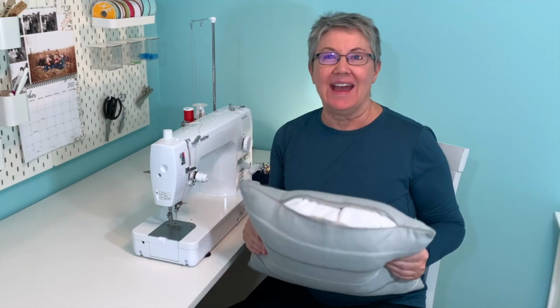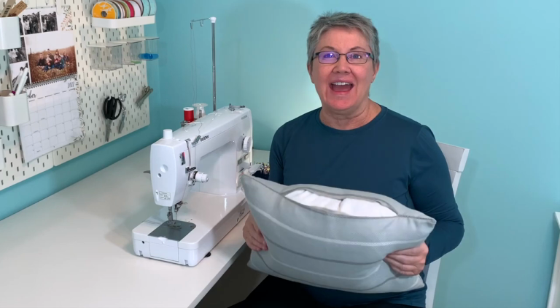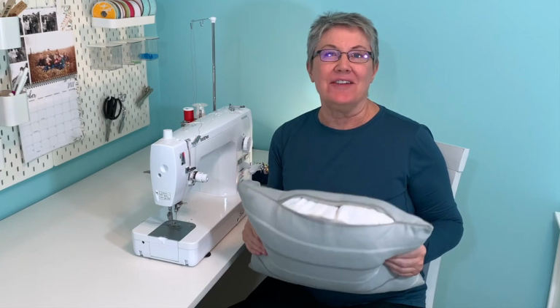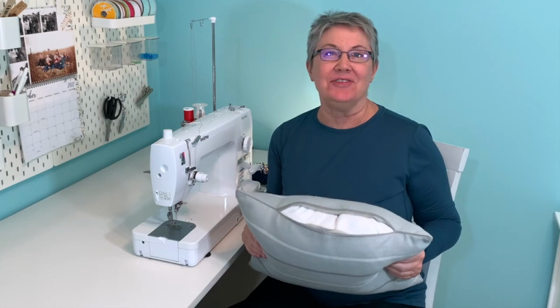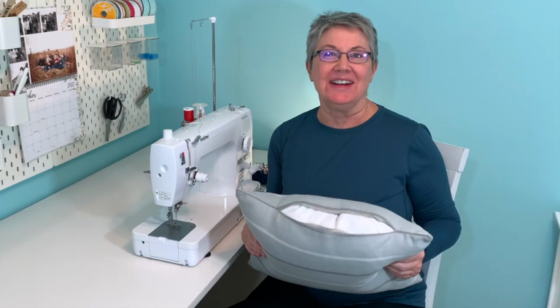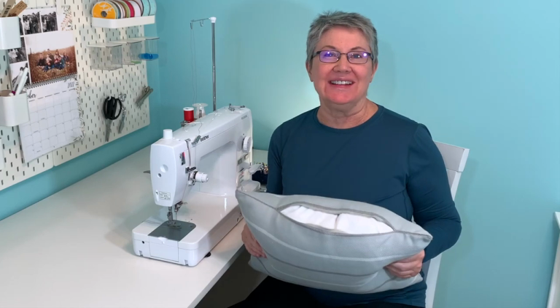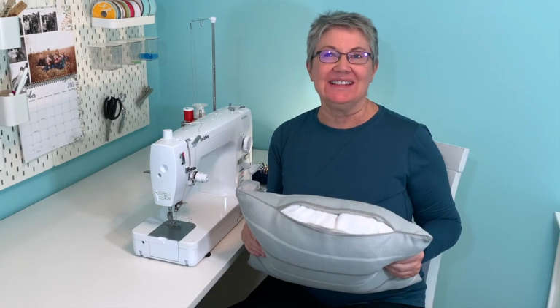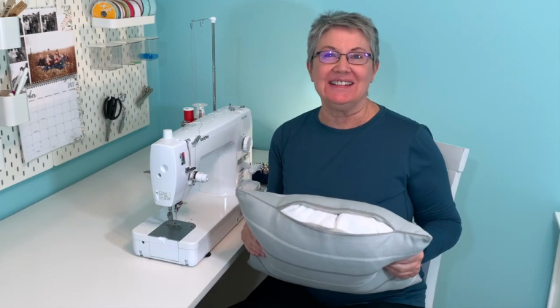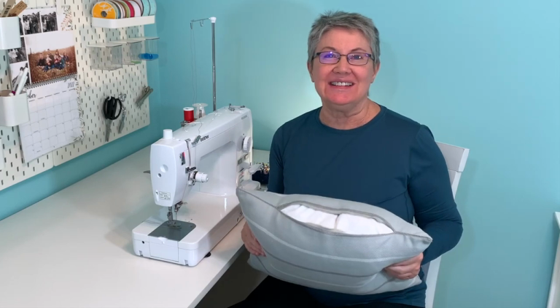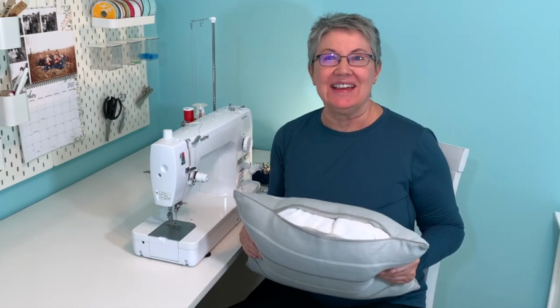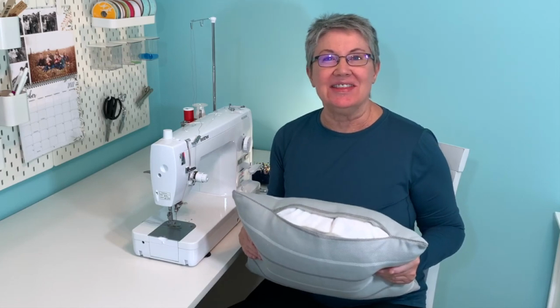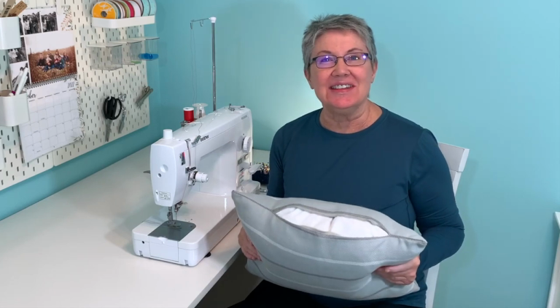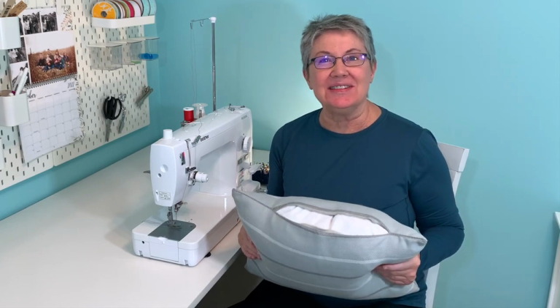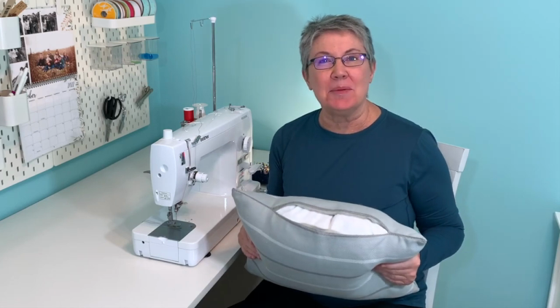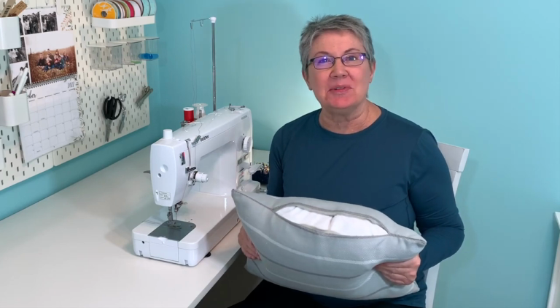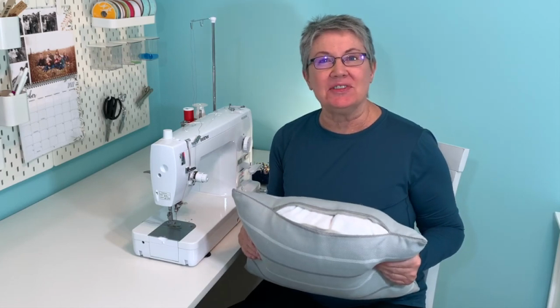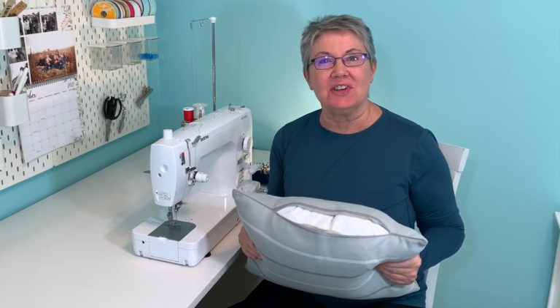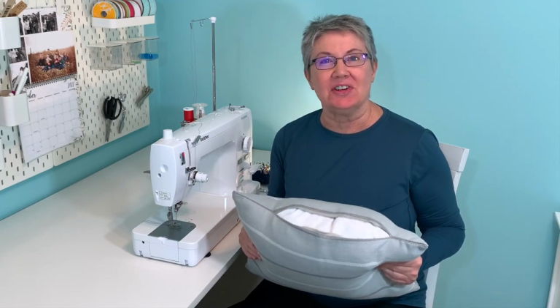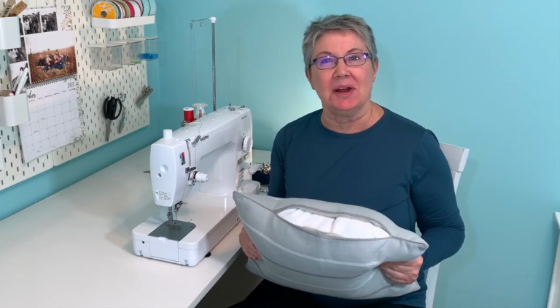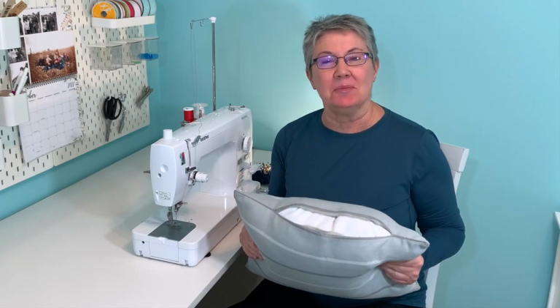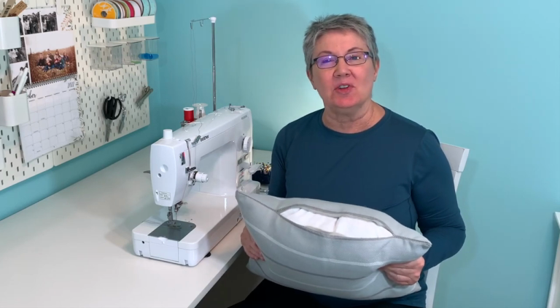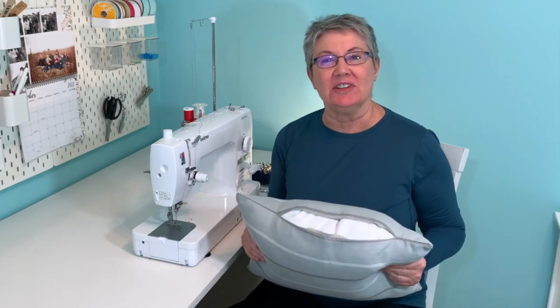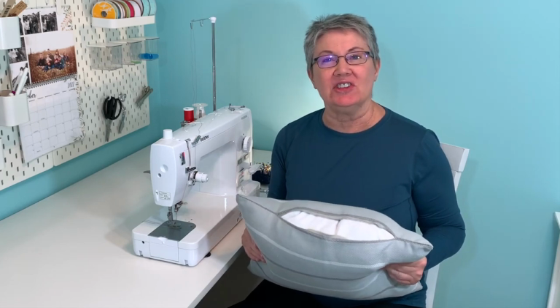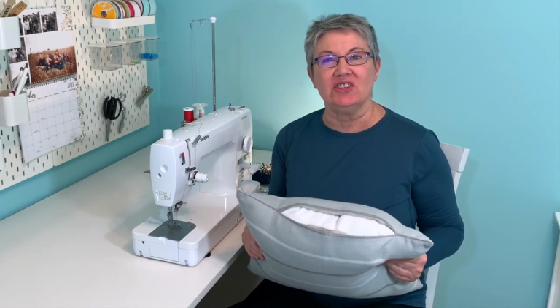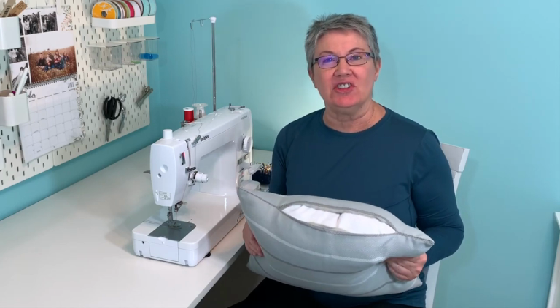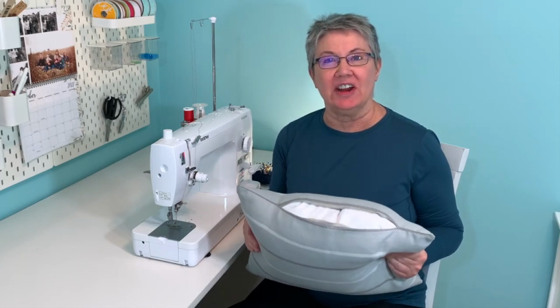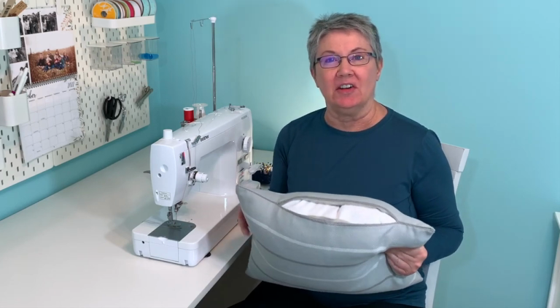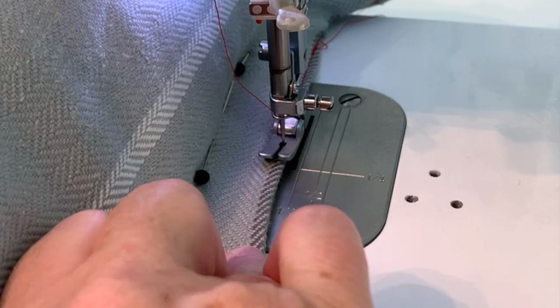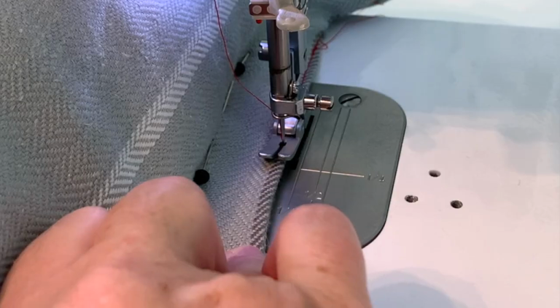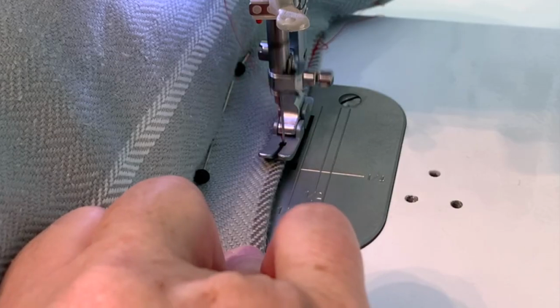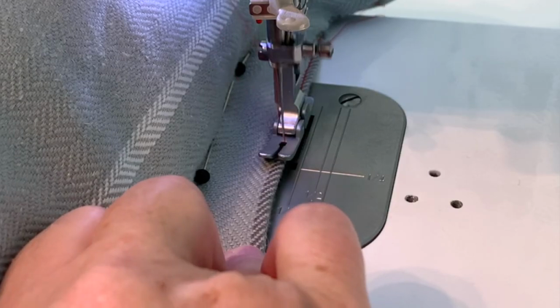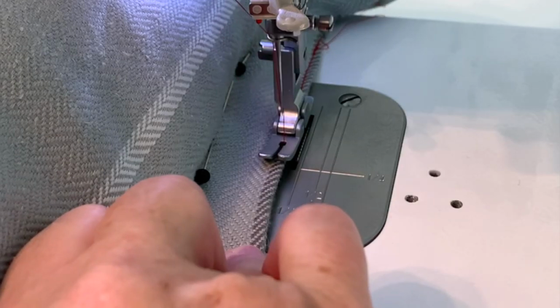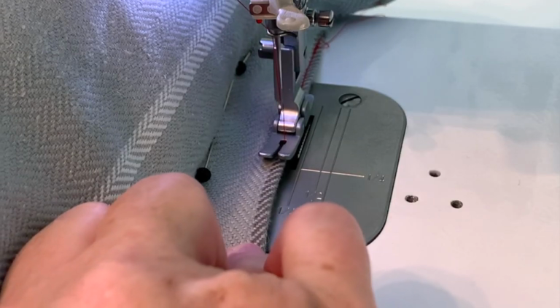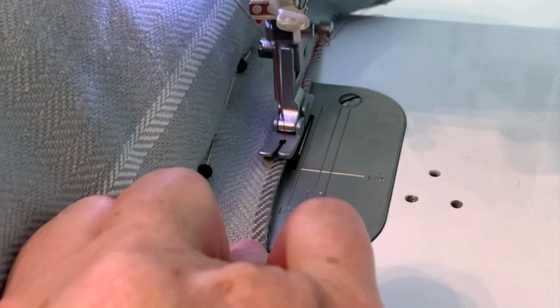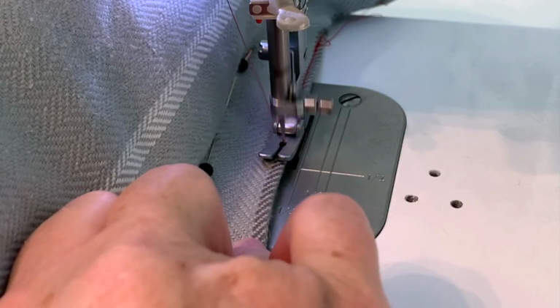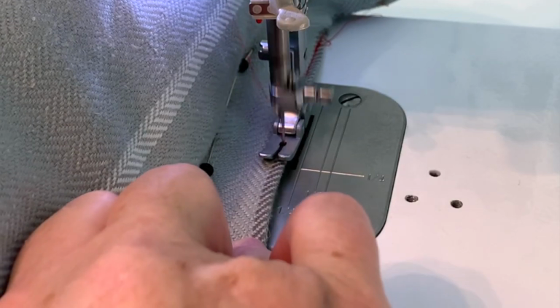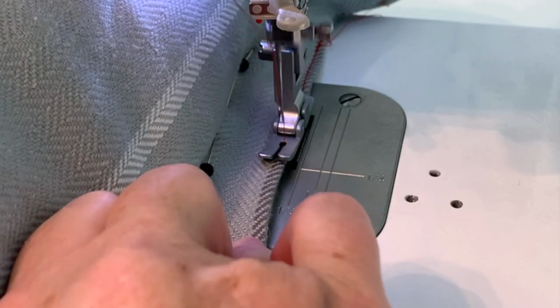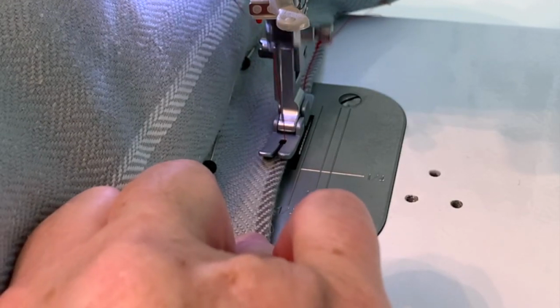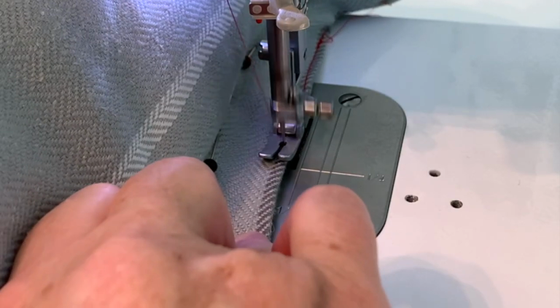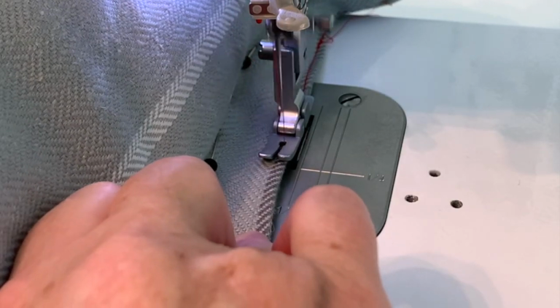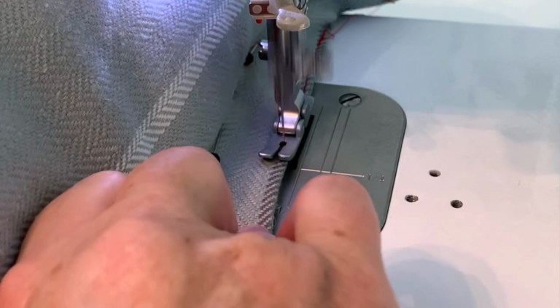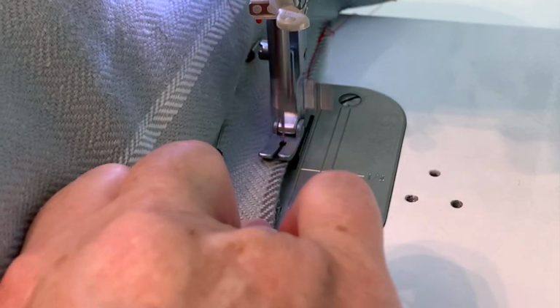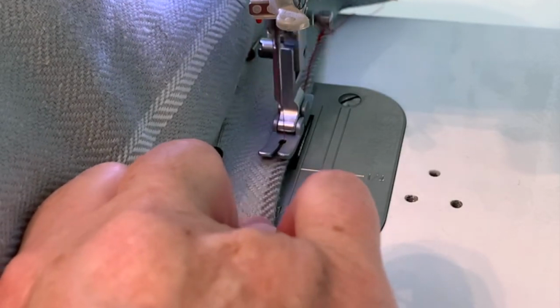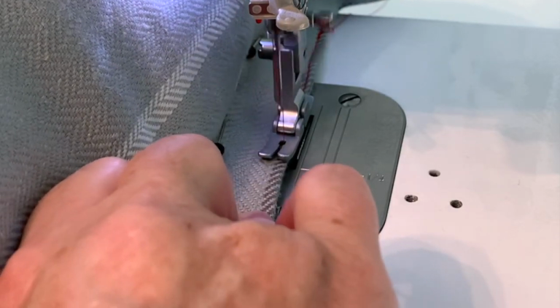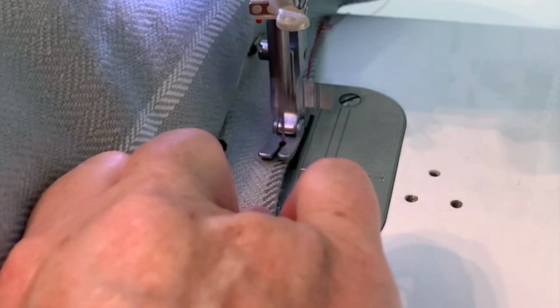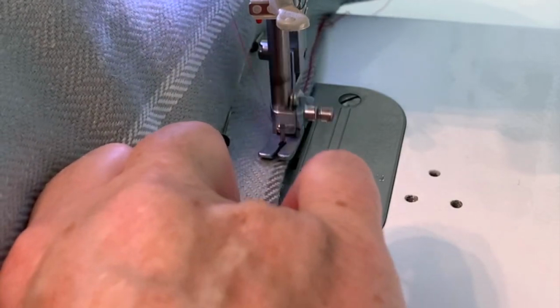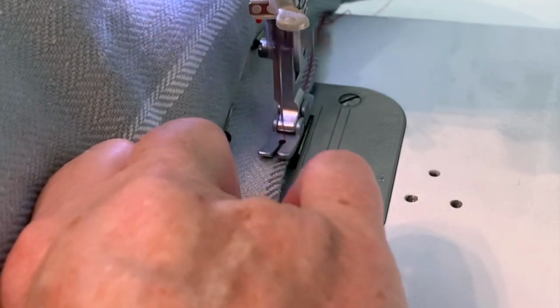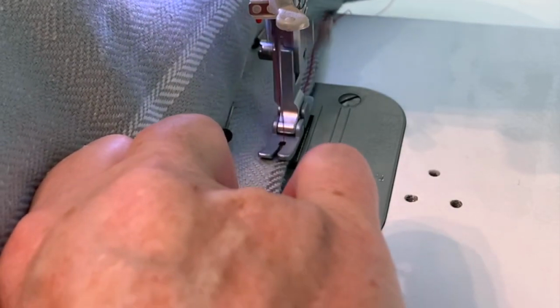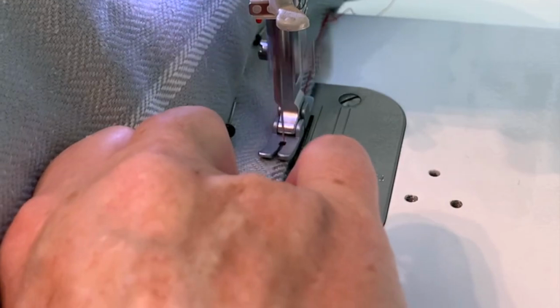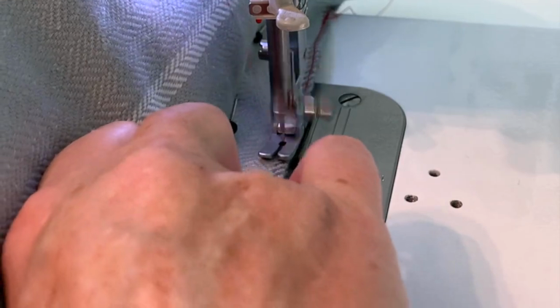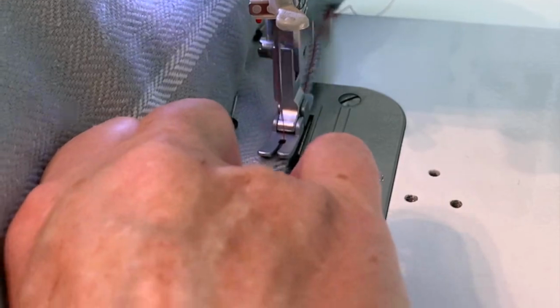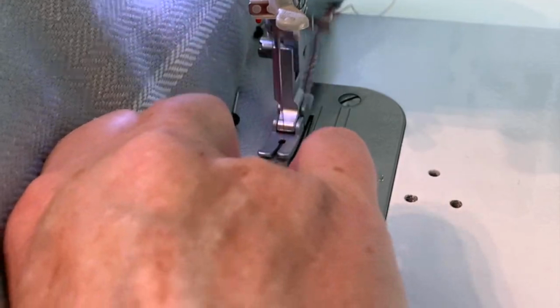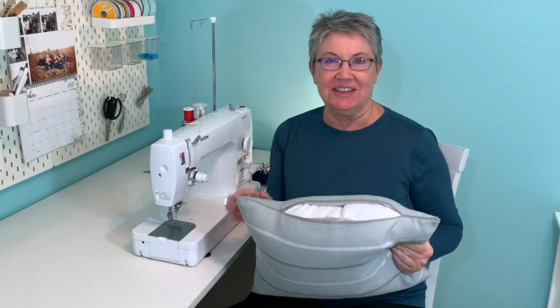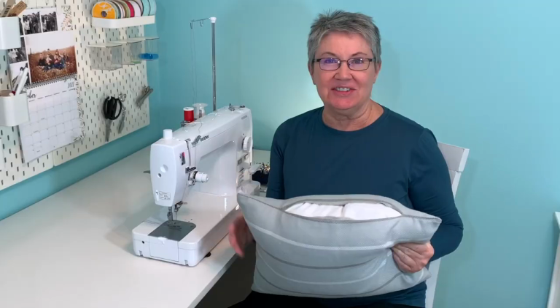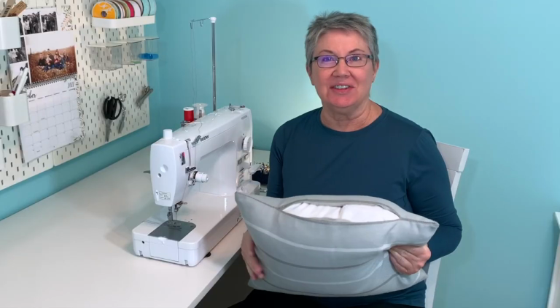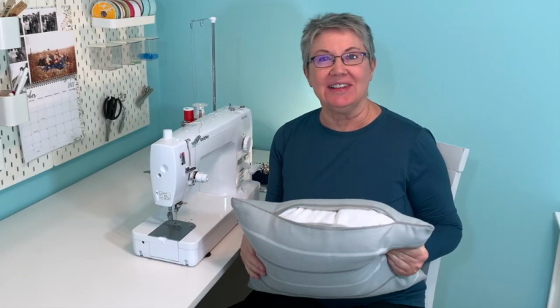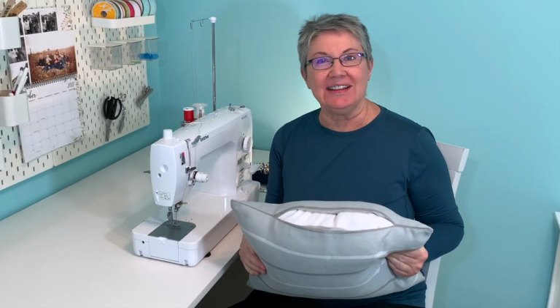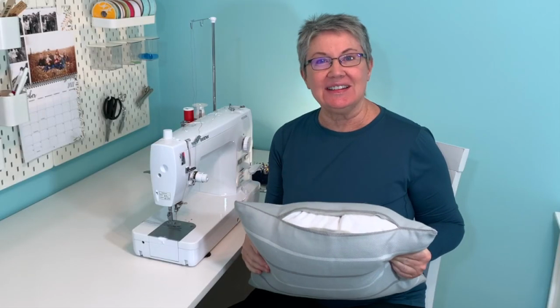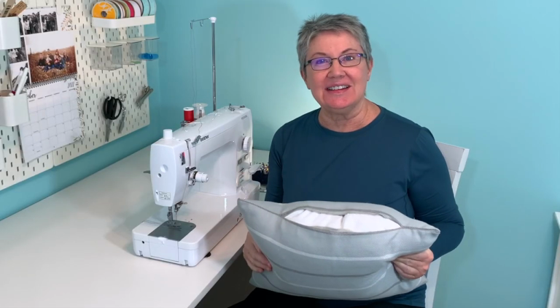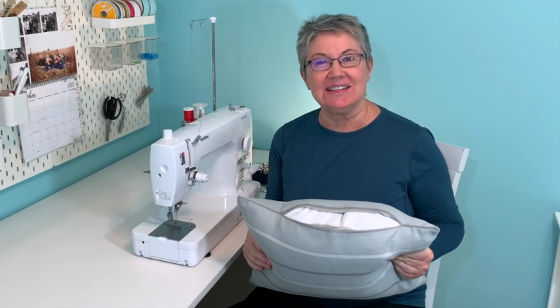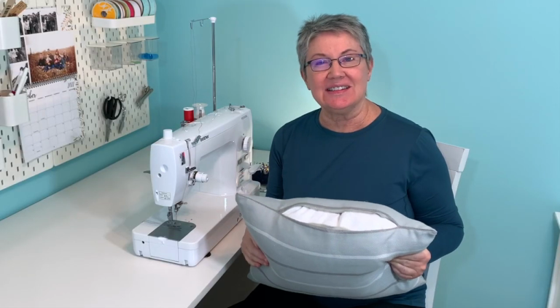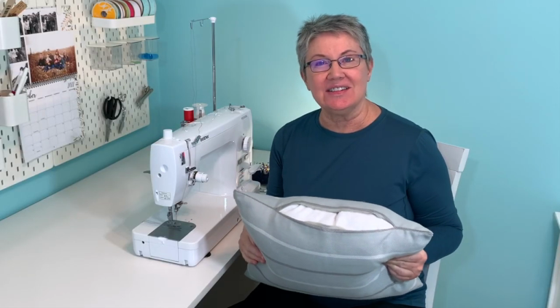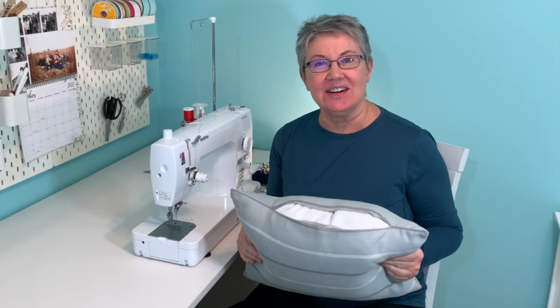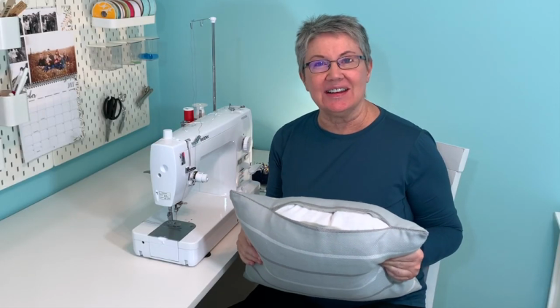Hey friends, in this episode I'm going to share how to machine sew a pillow closed. So let's get started.